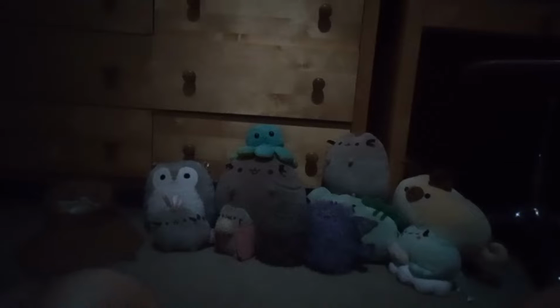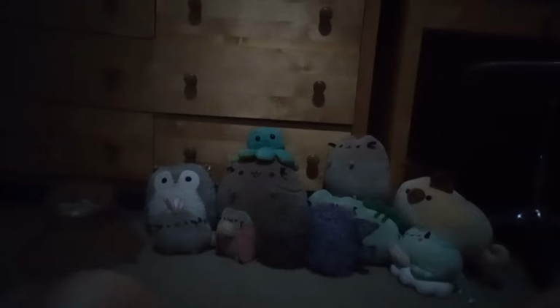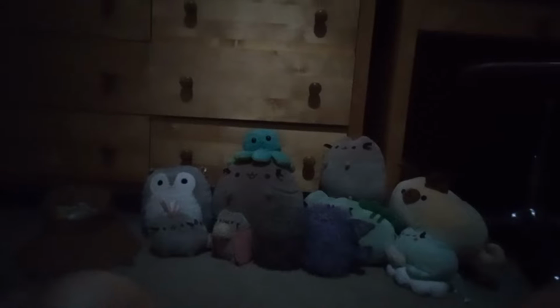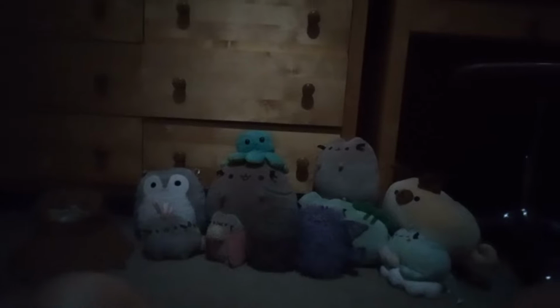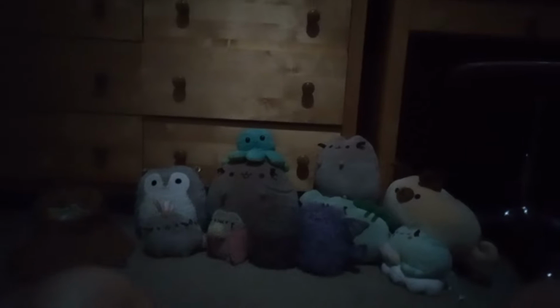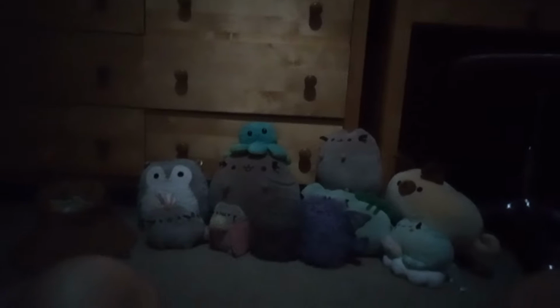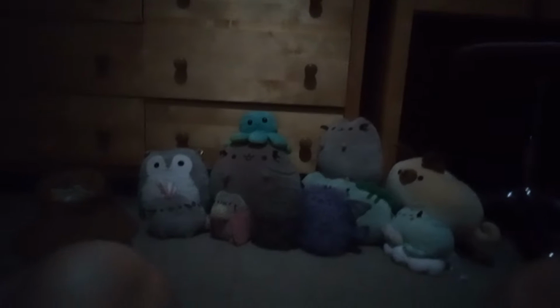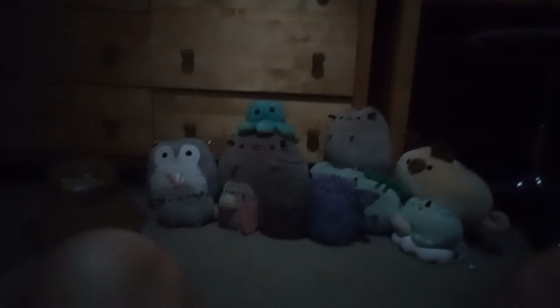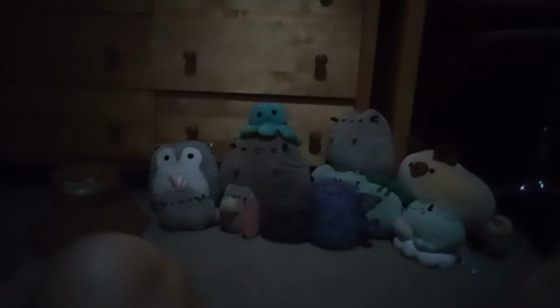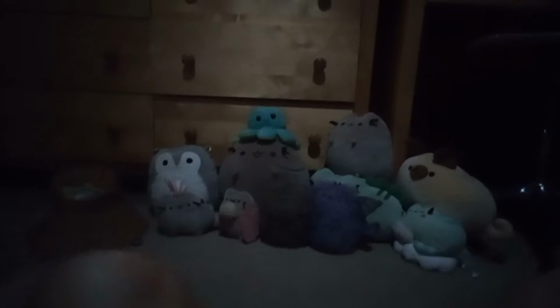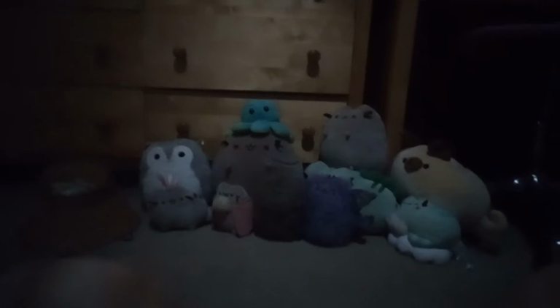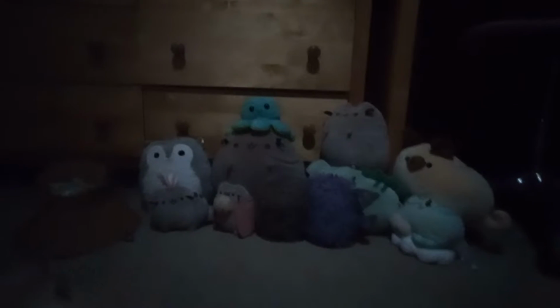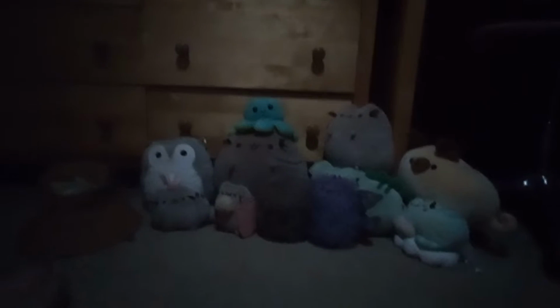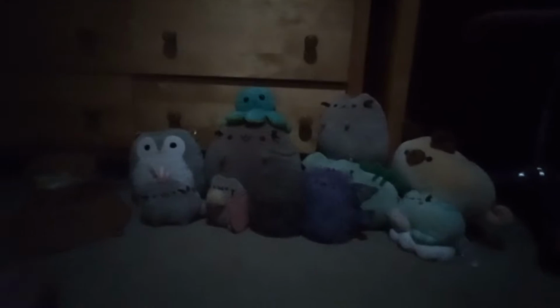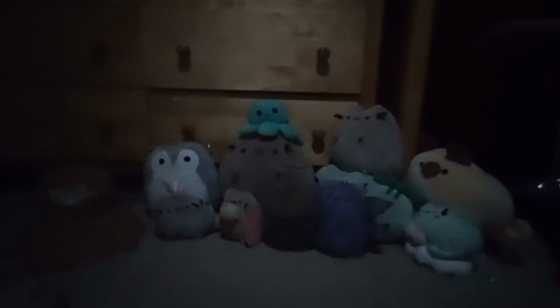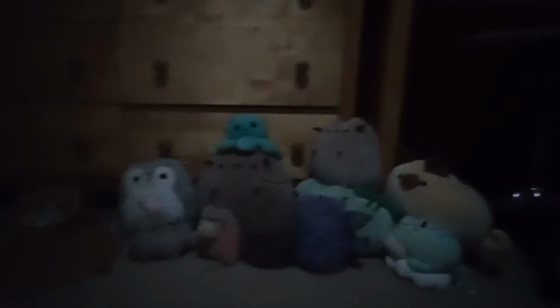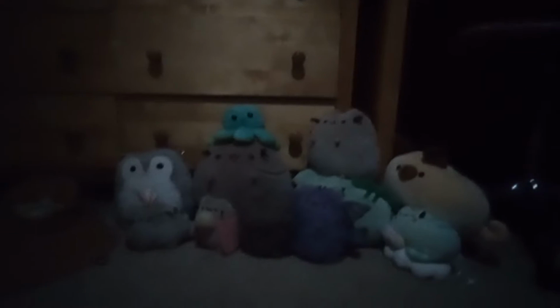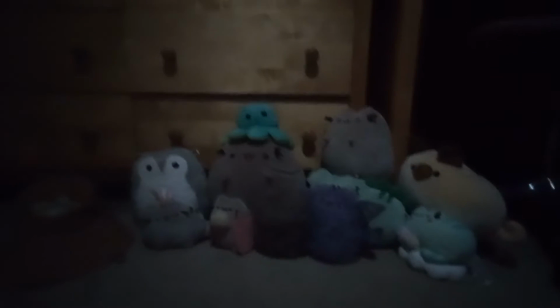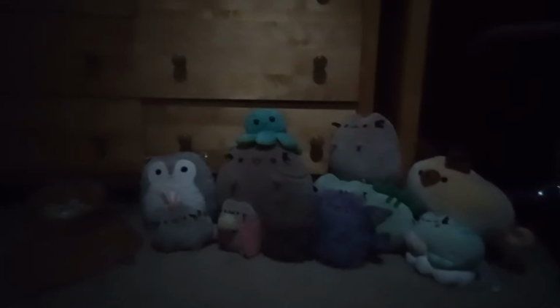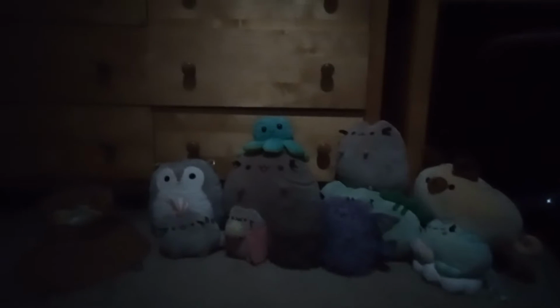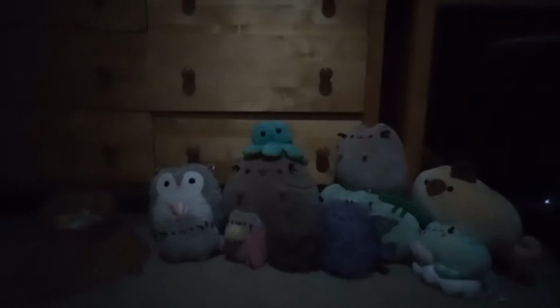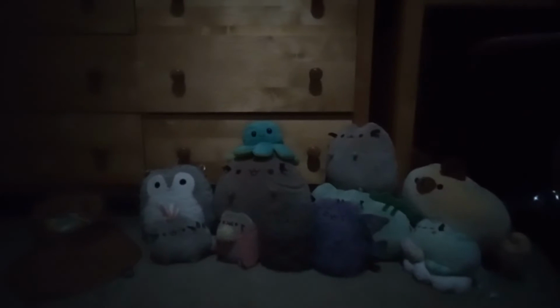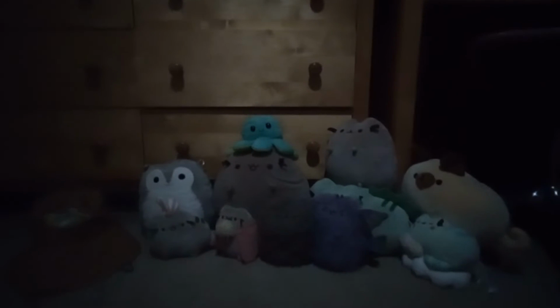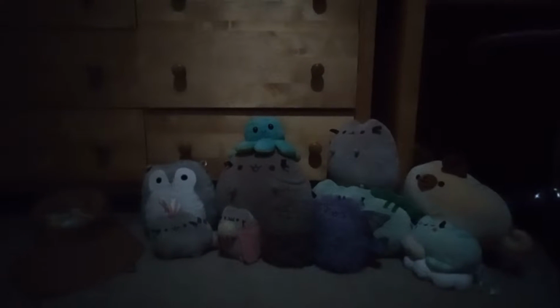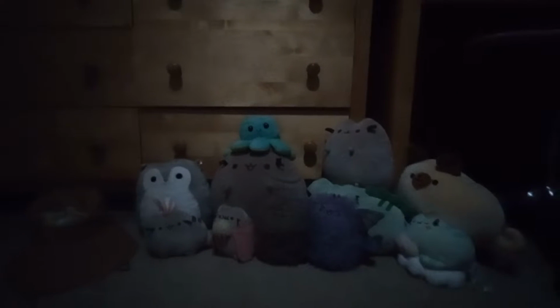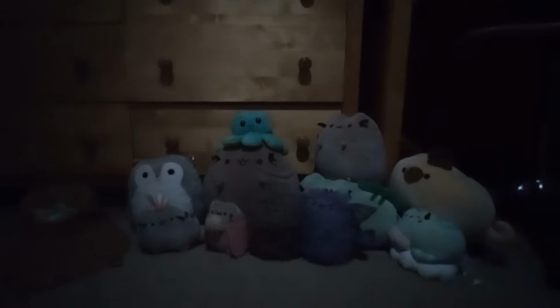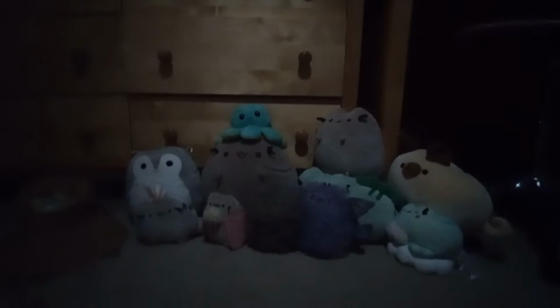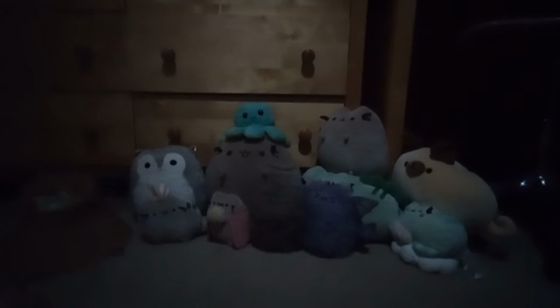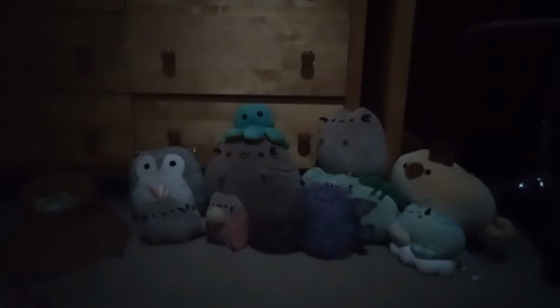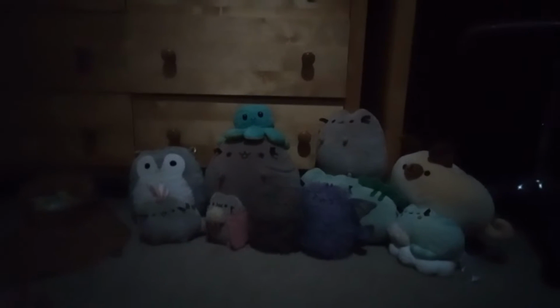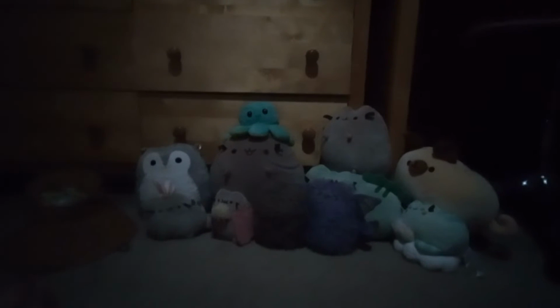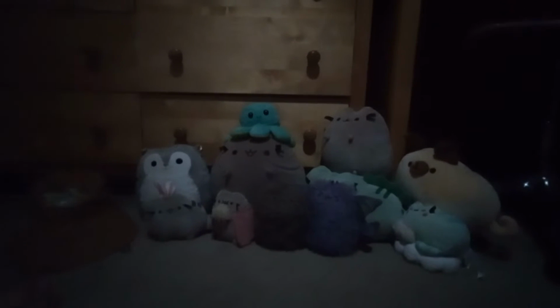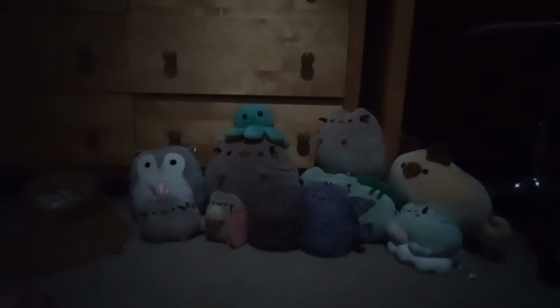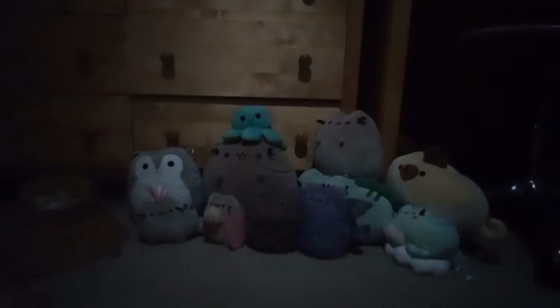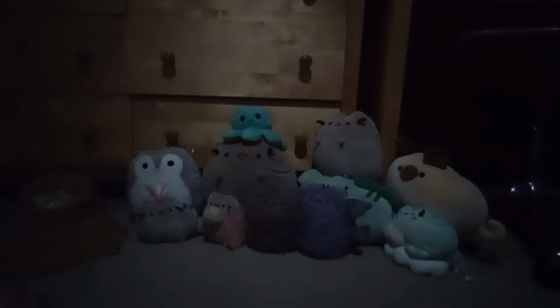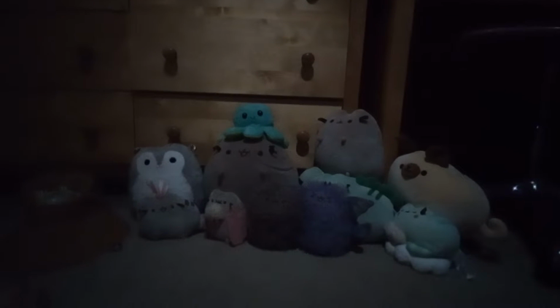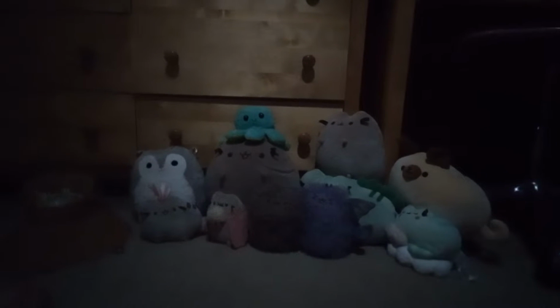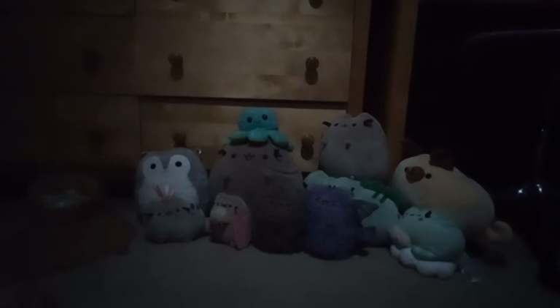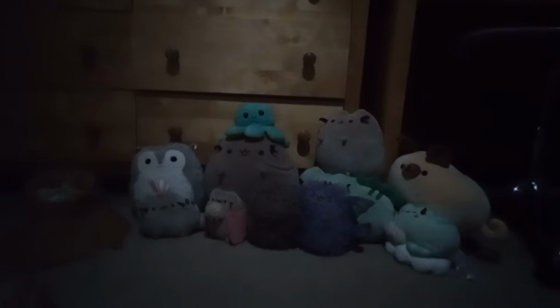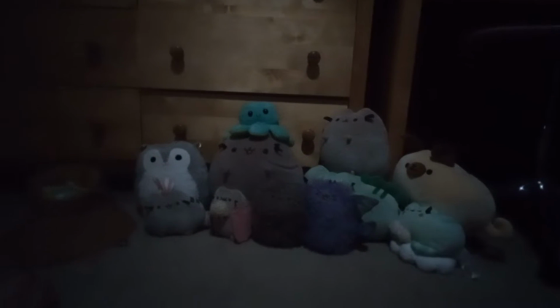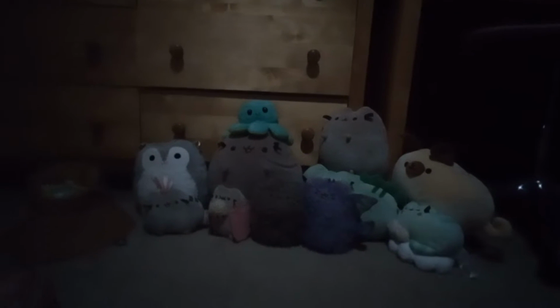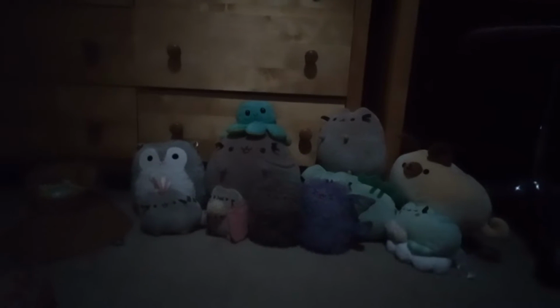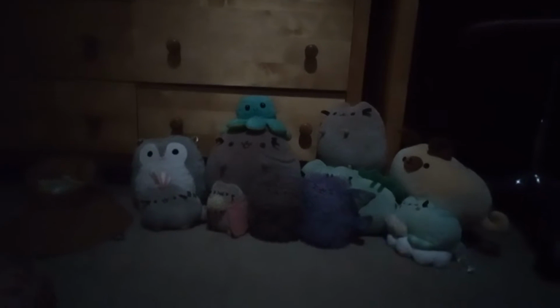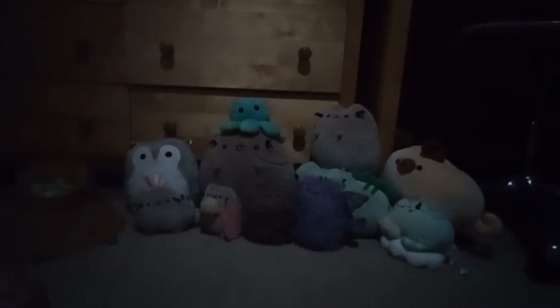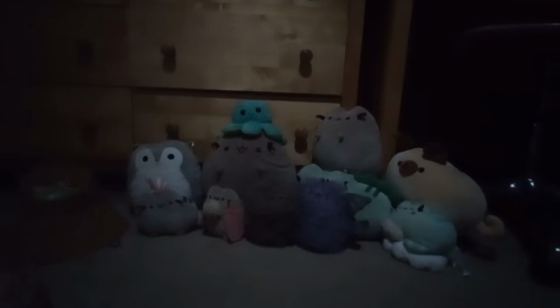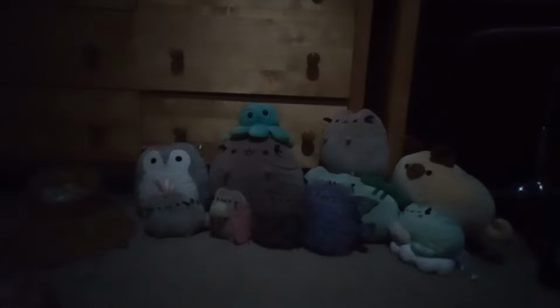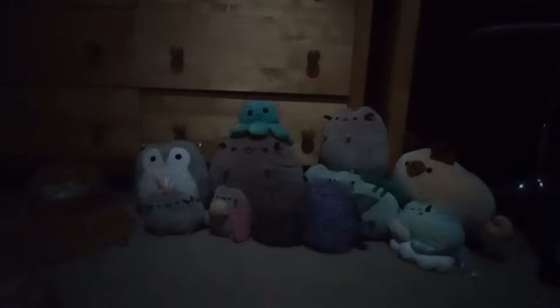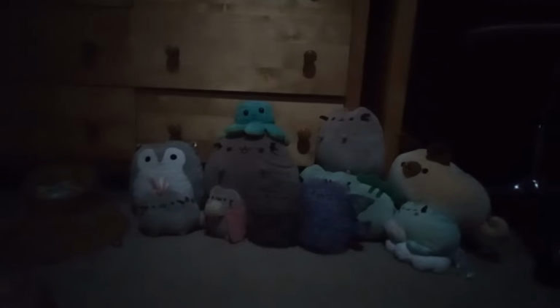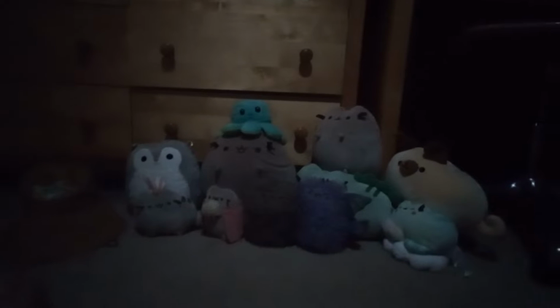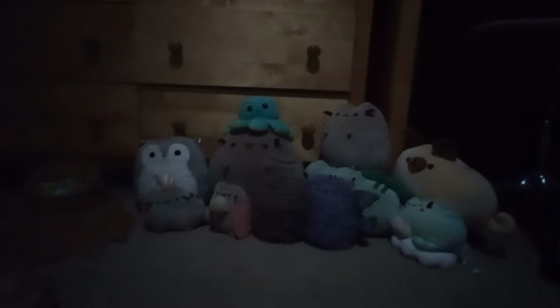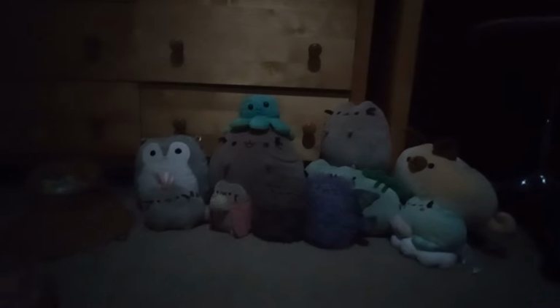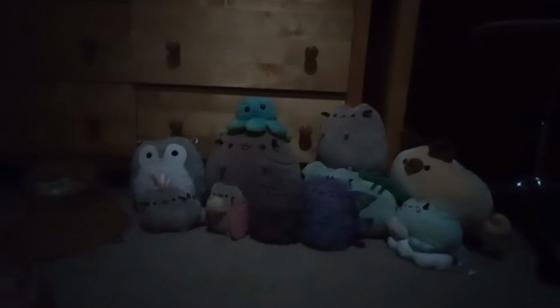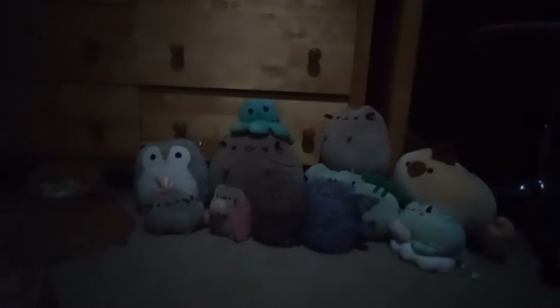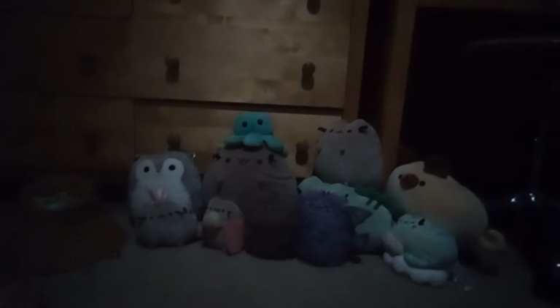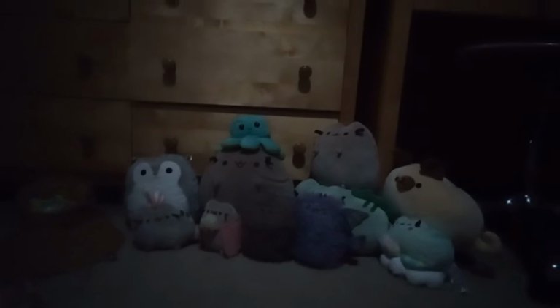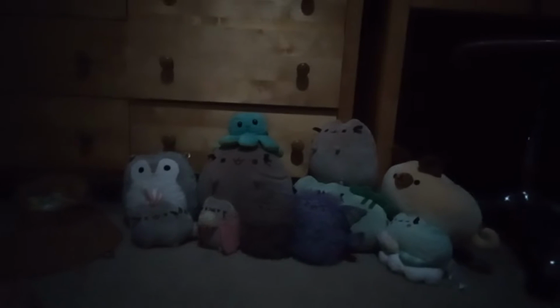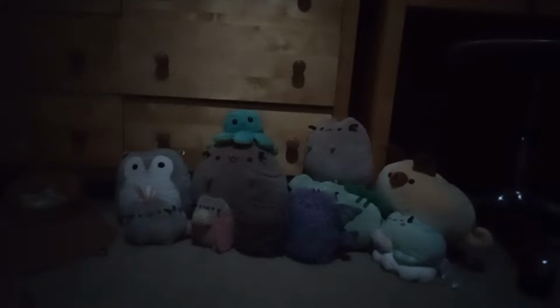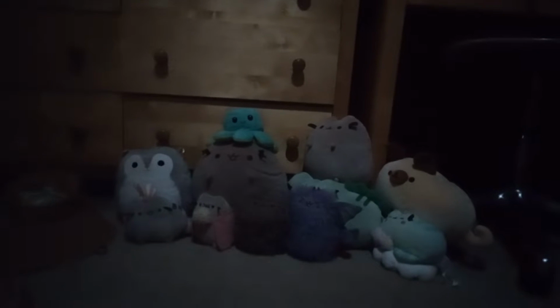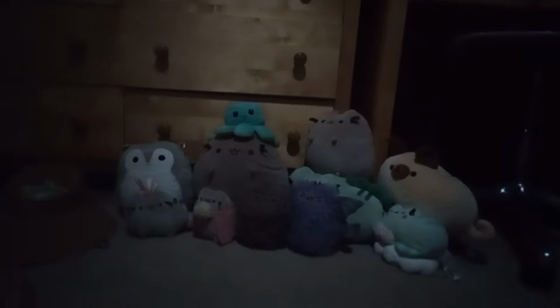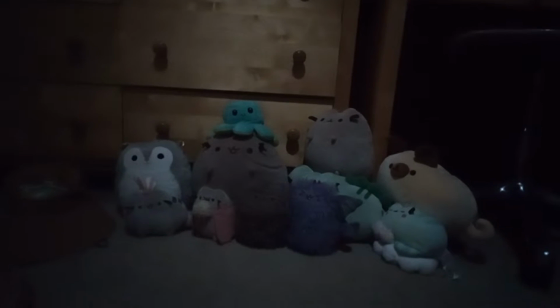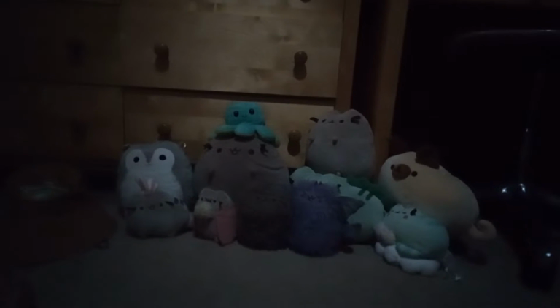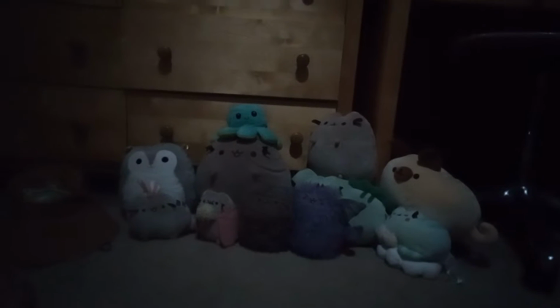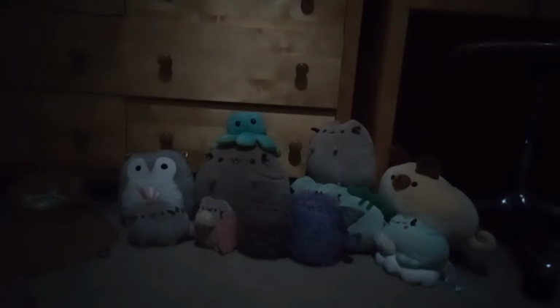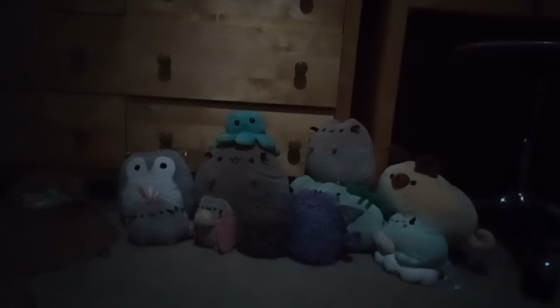Hey guys, it's me, and today I'm going to show you all my Pusheens and stuffies. Hope you enjoy.